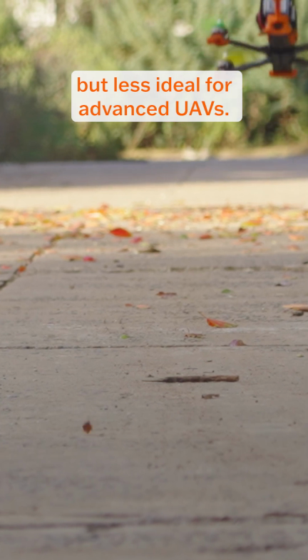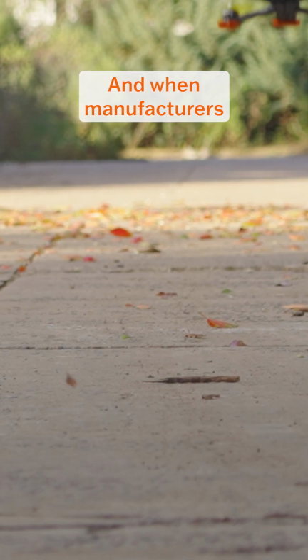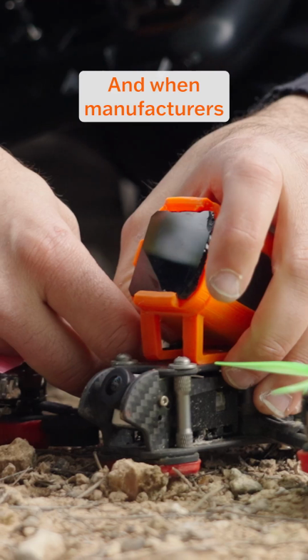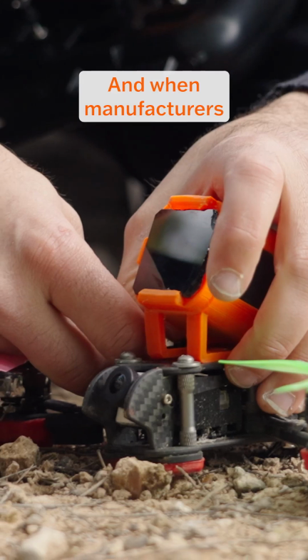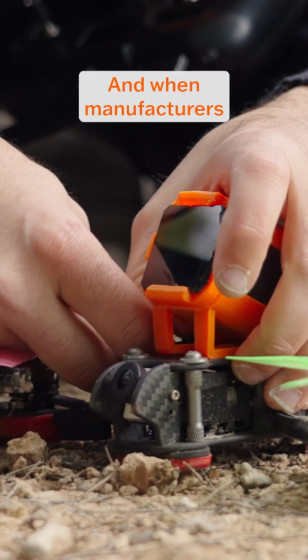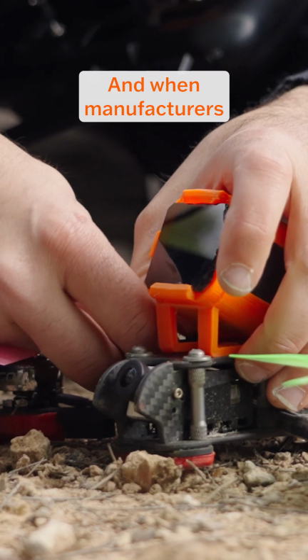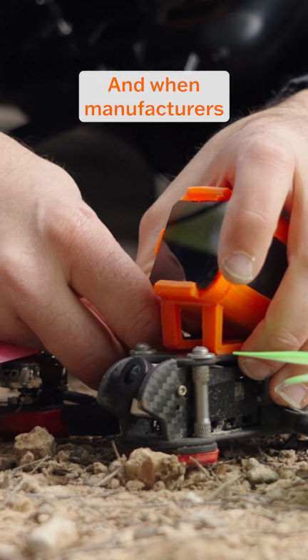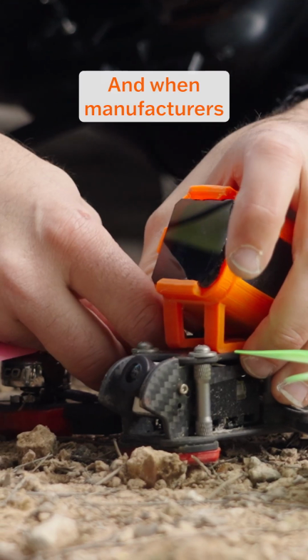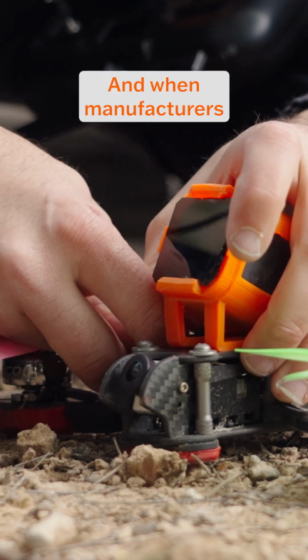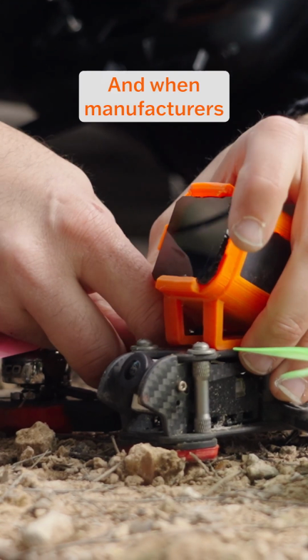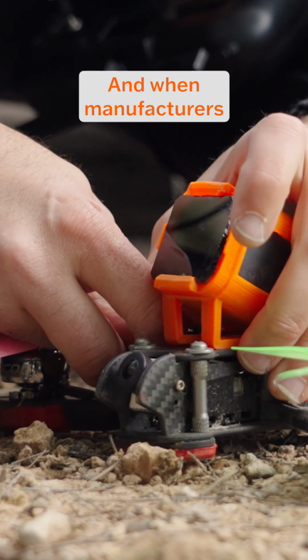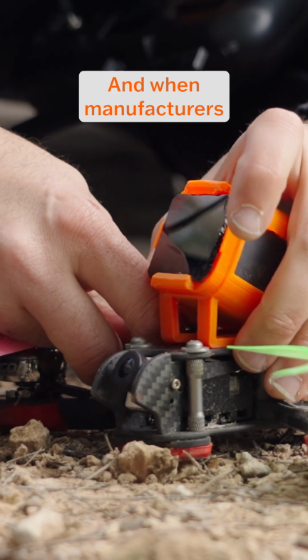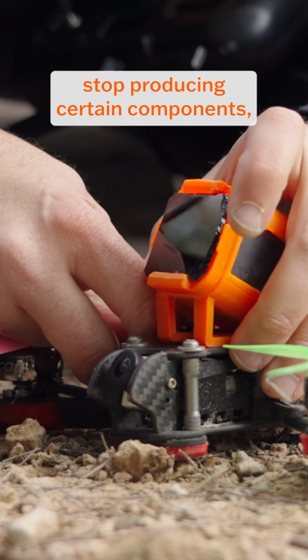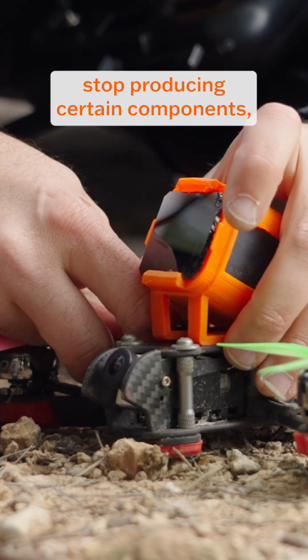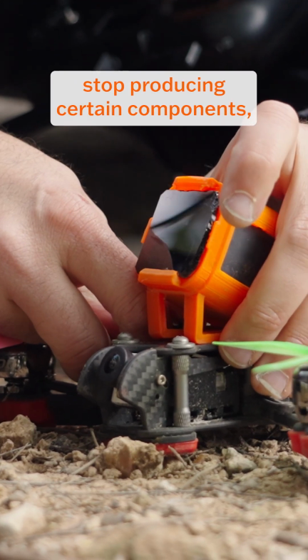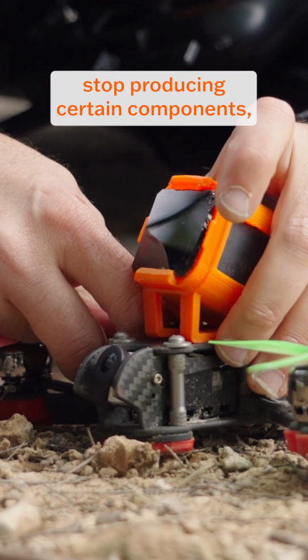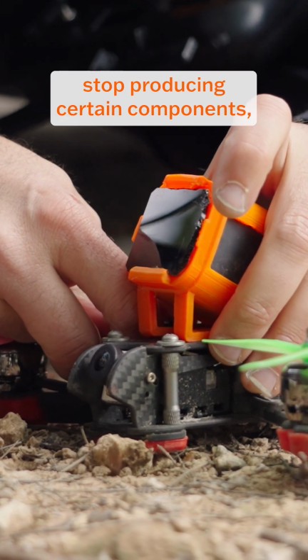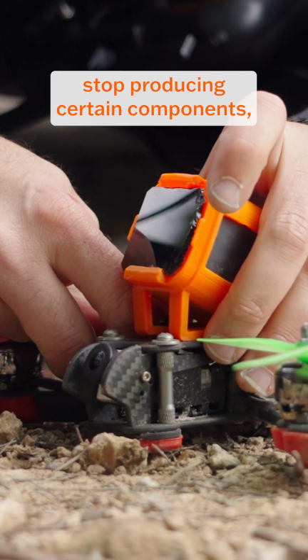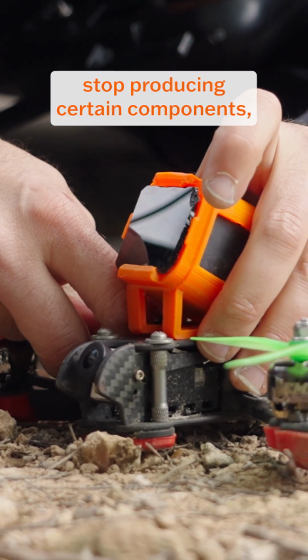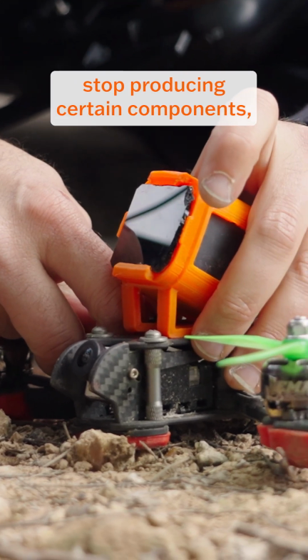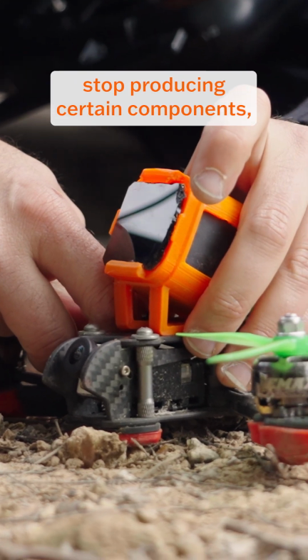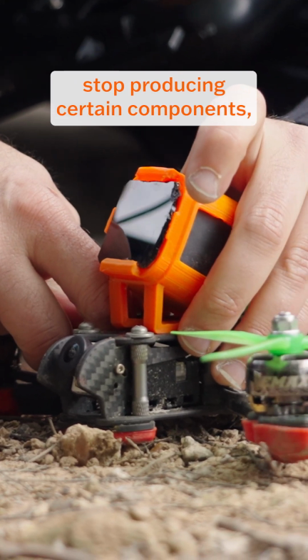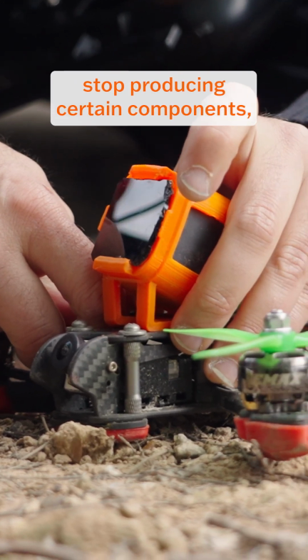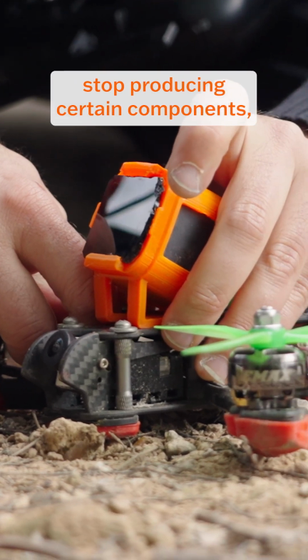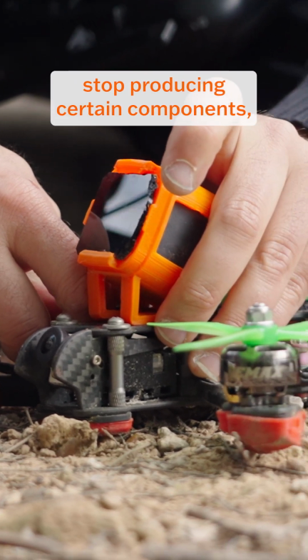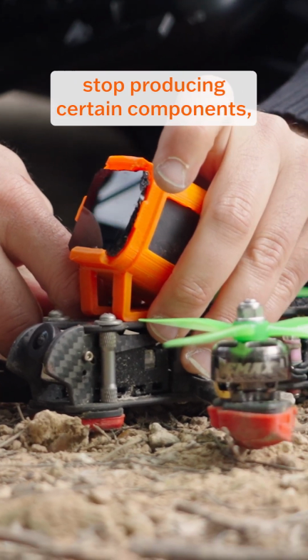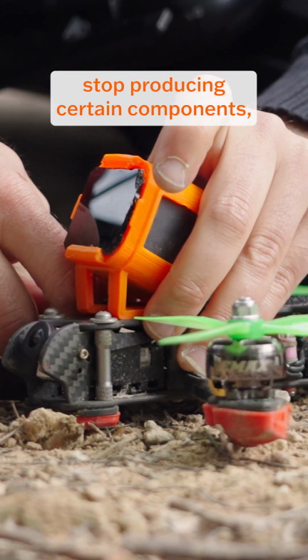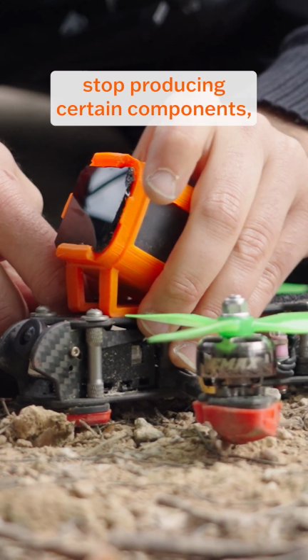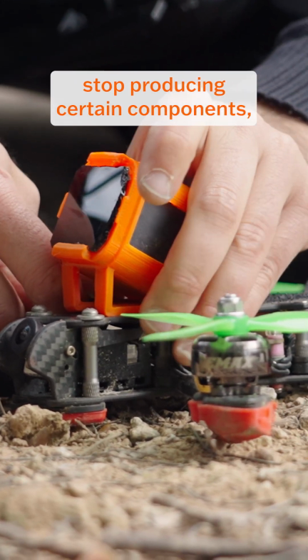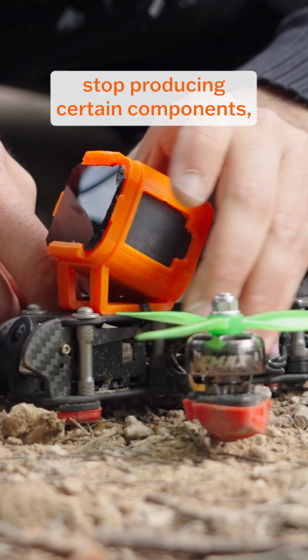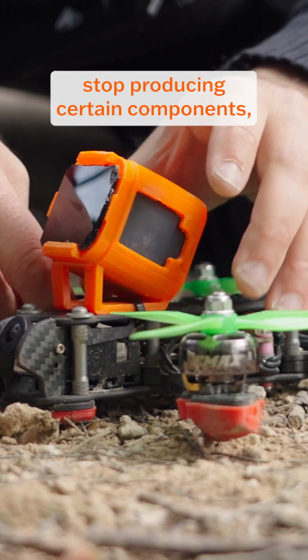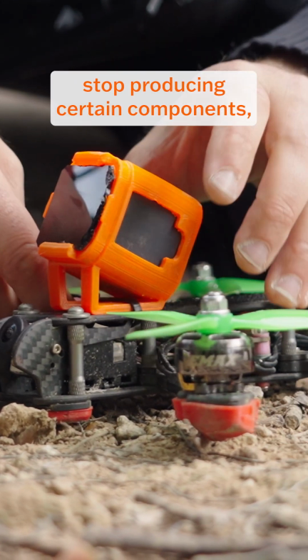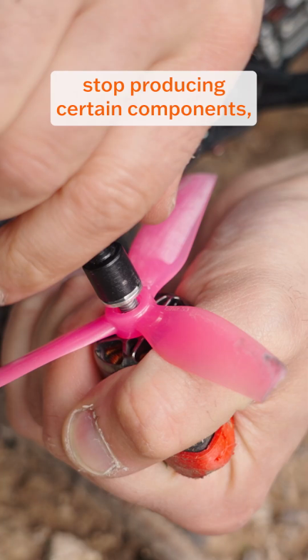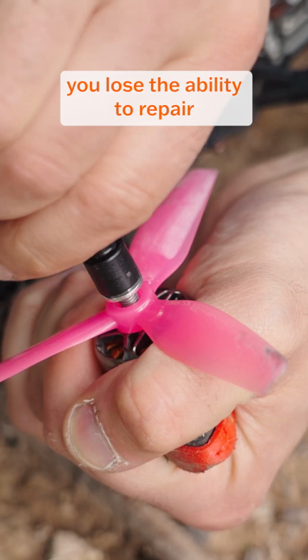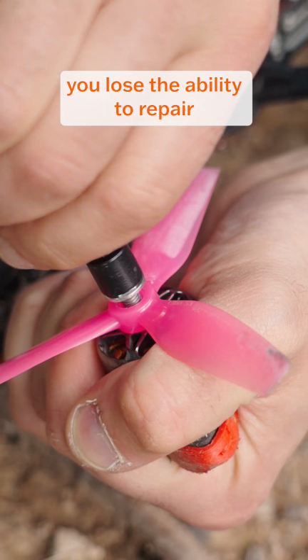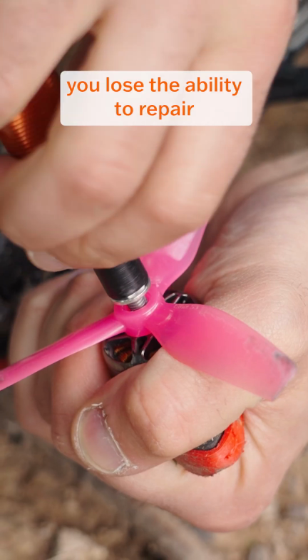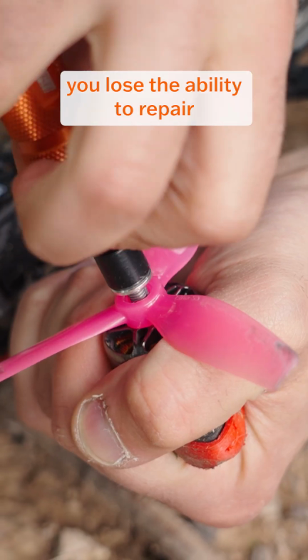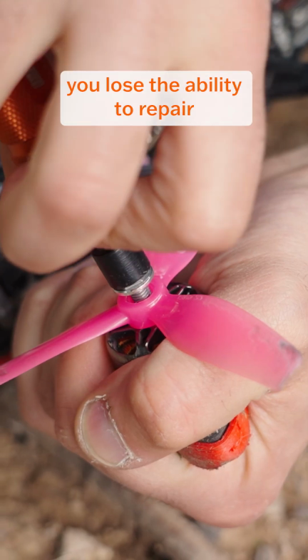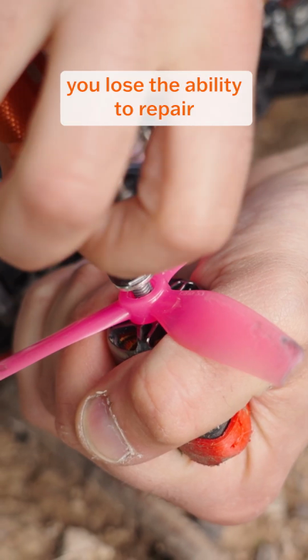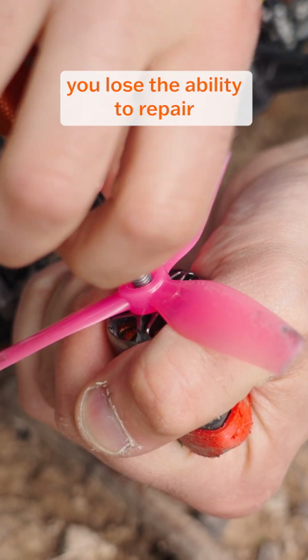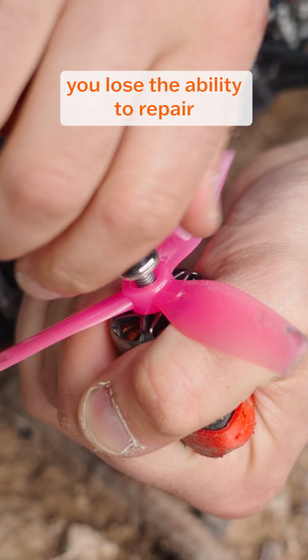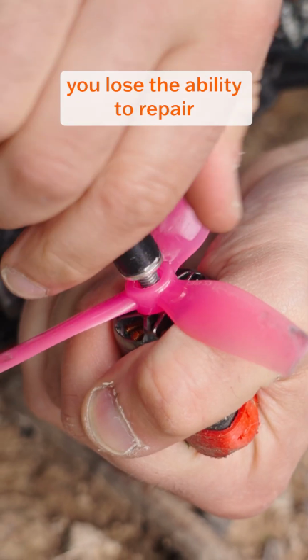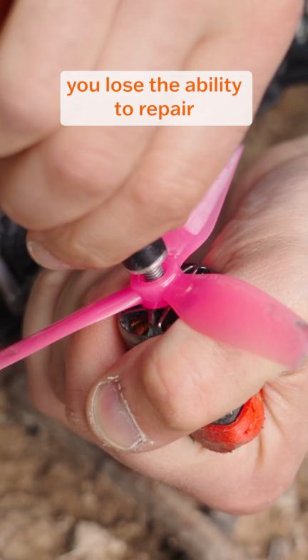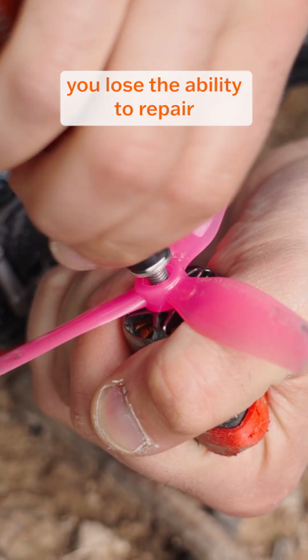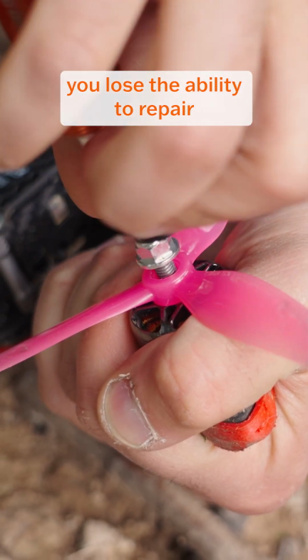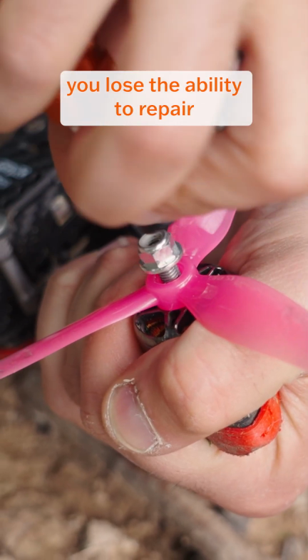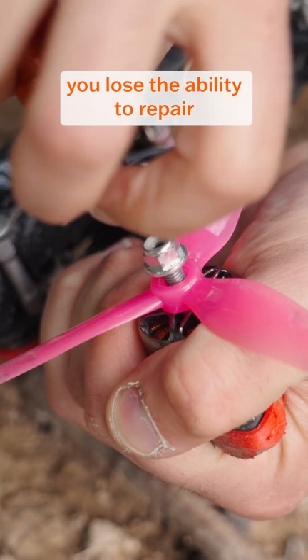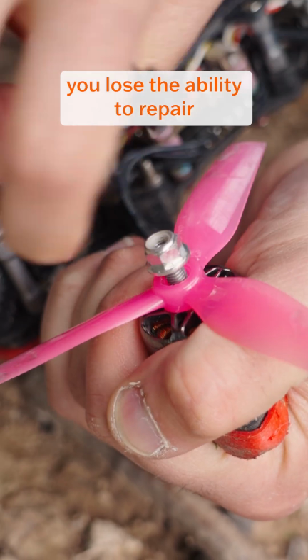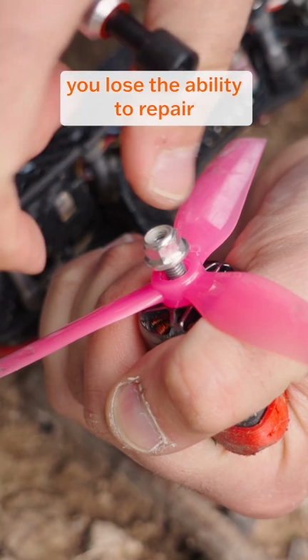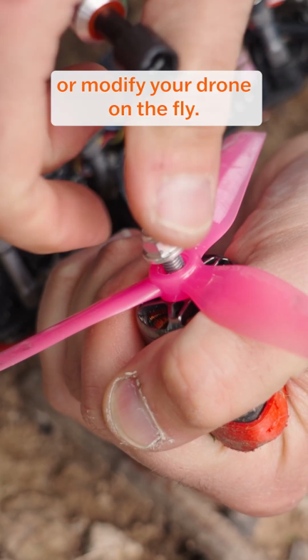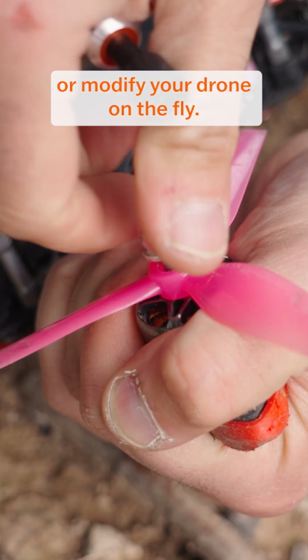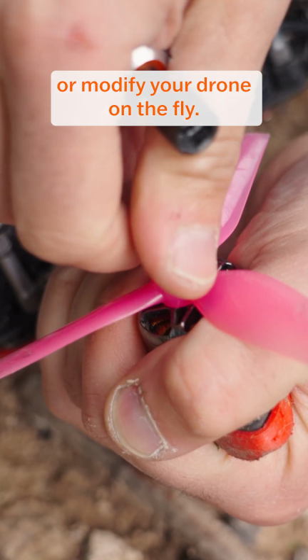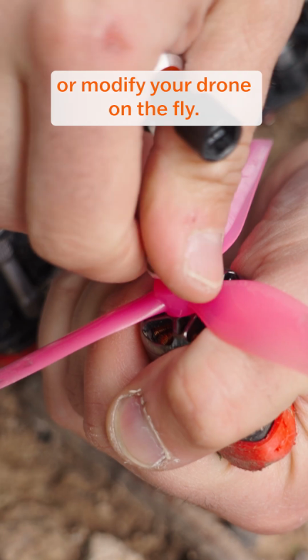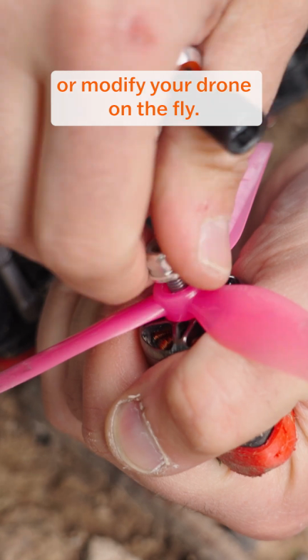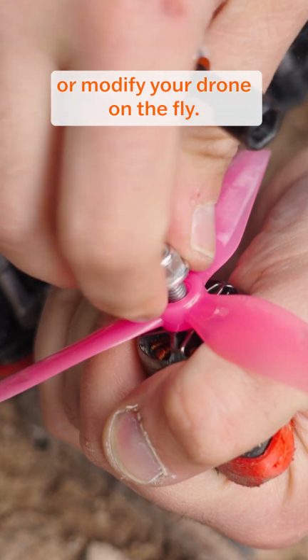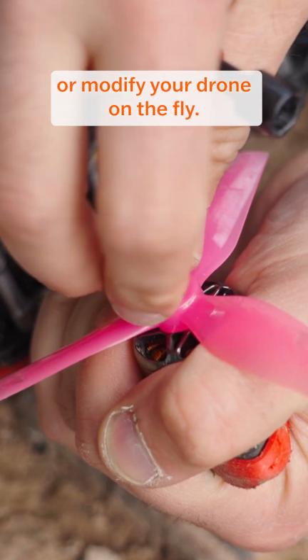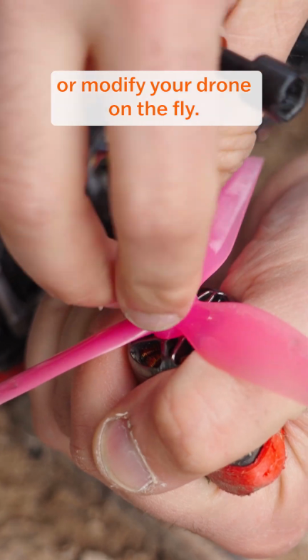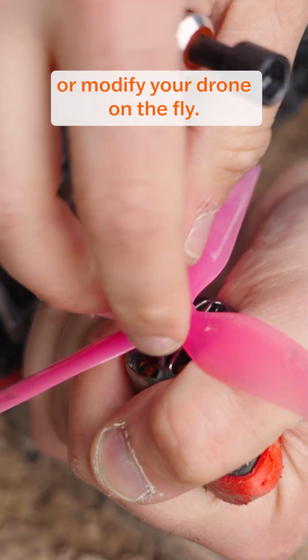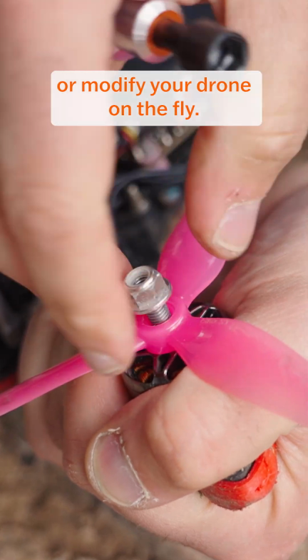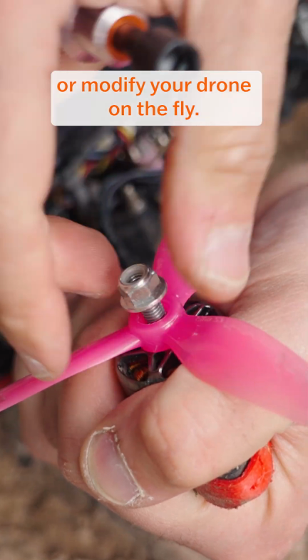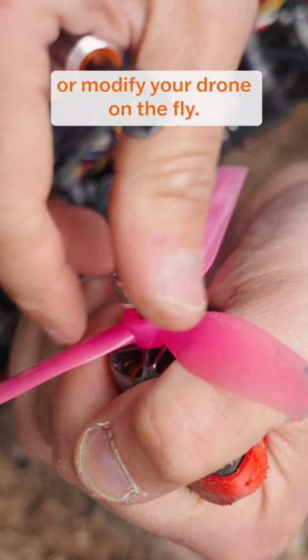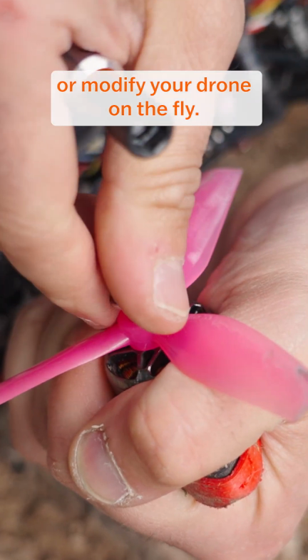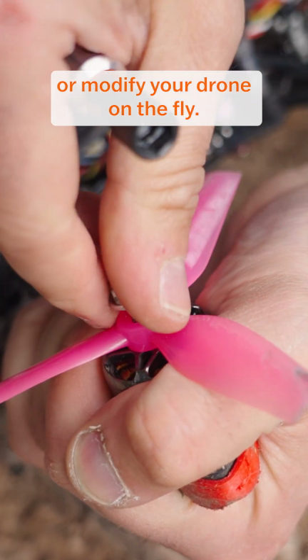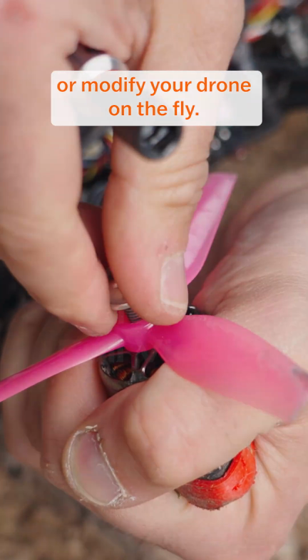And when manufacturers stop producing certain components, you lose the ability to repair or modify your drone on the fly.